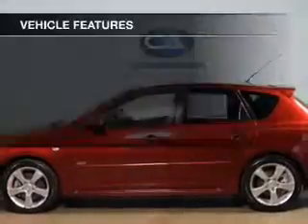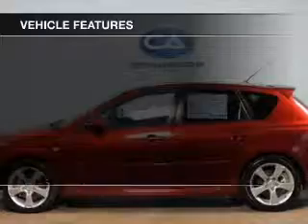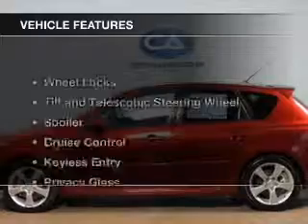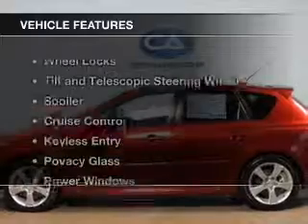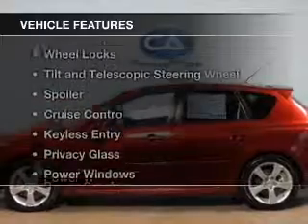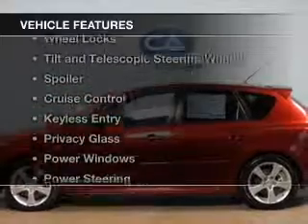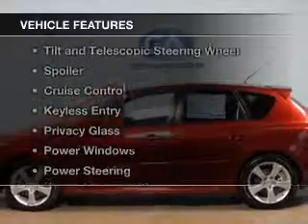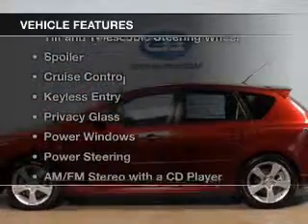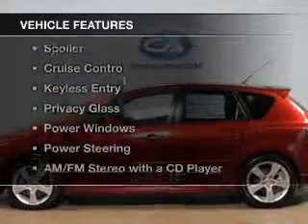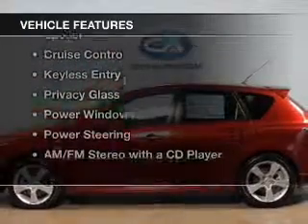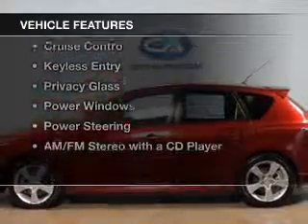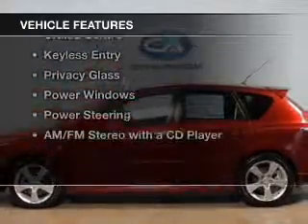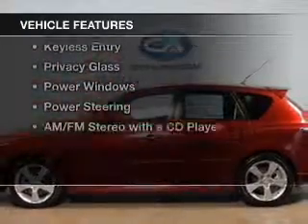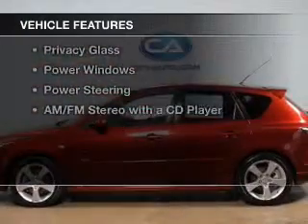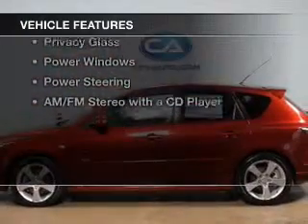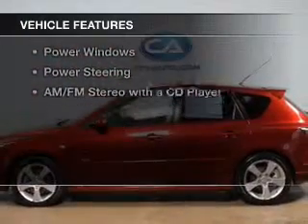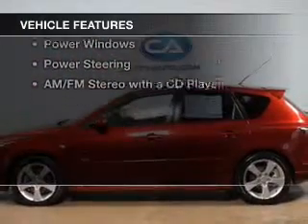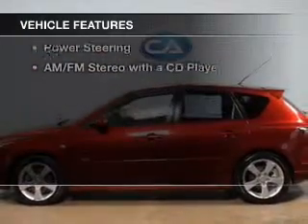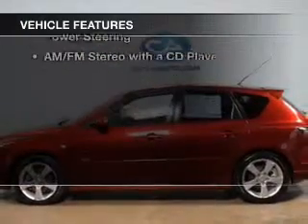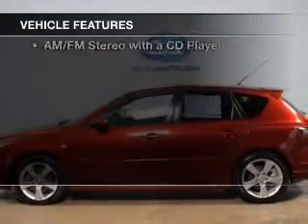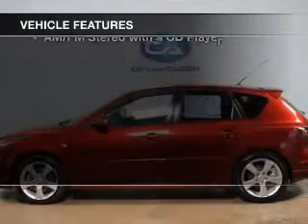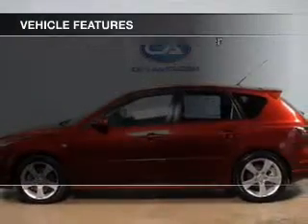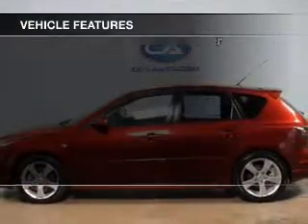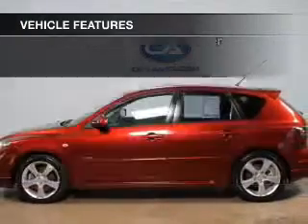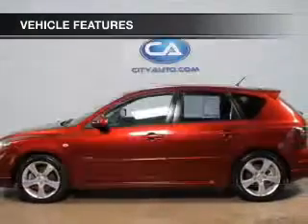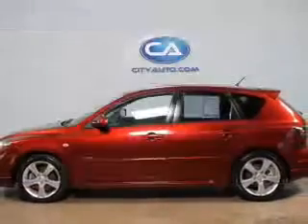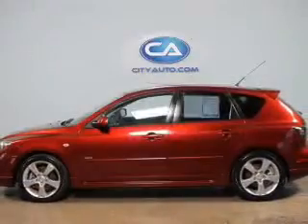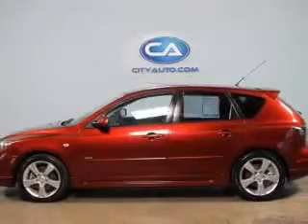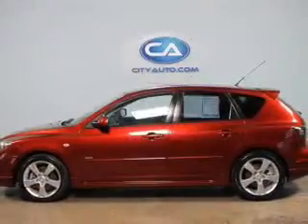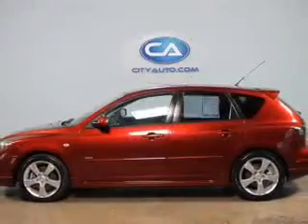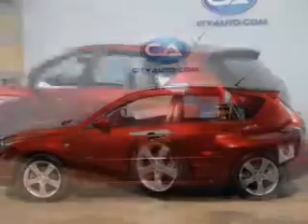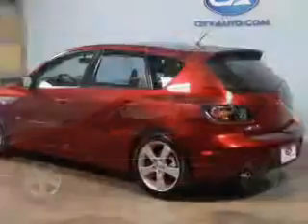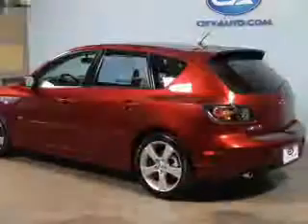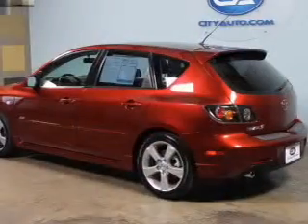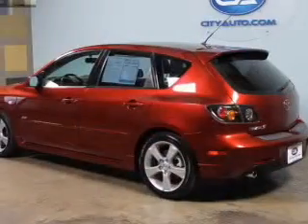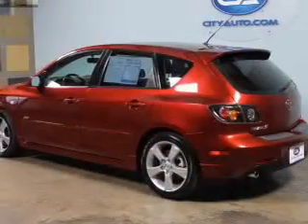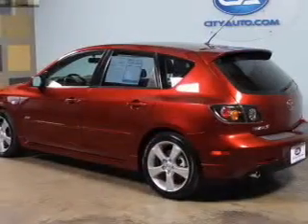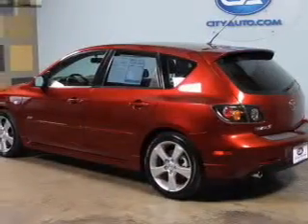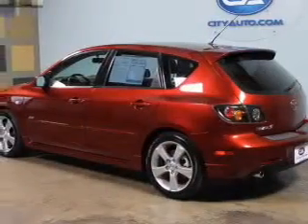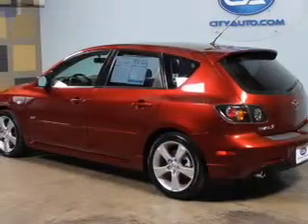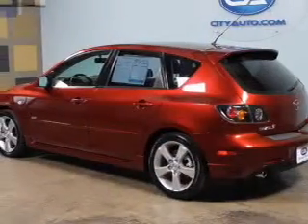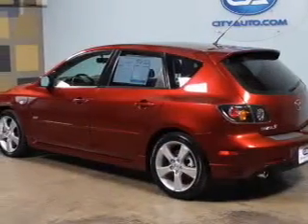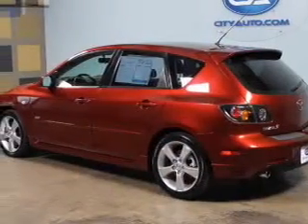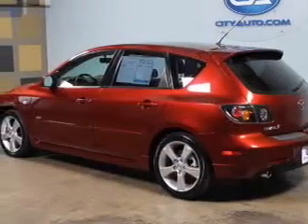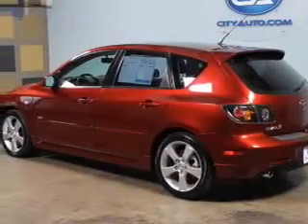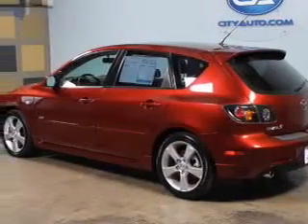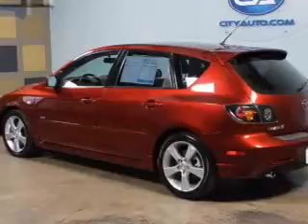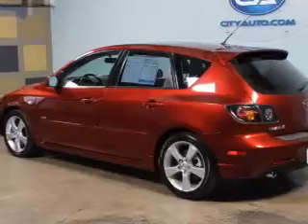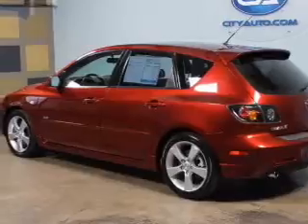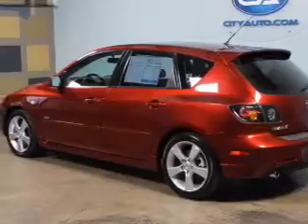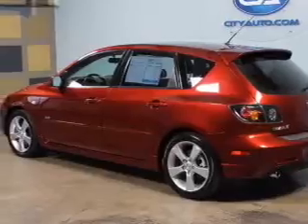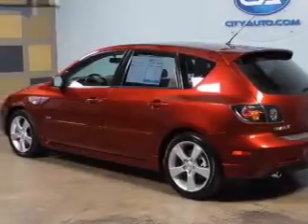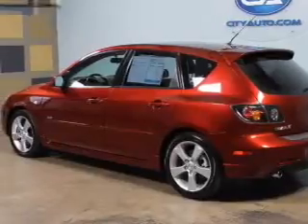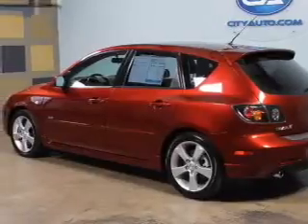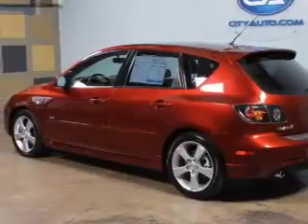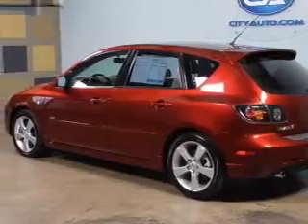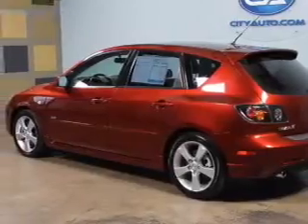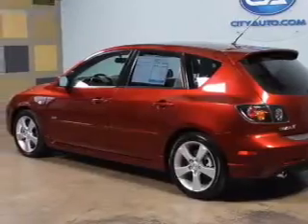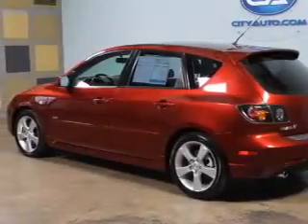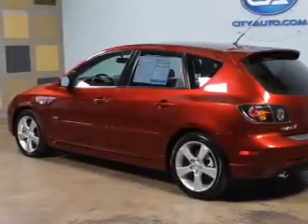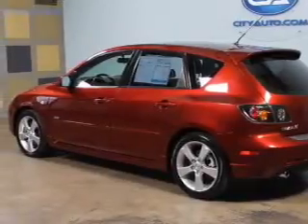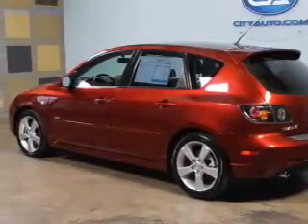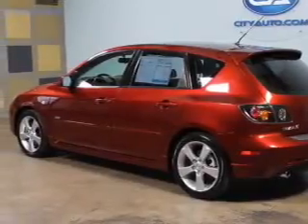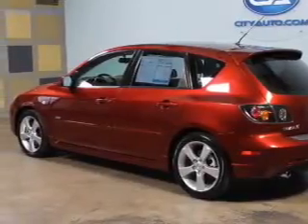The features include wheel locks, tilt and telescopic steering wheel, a spoiler, cruise control, and keyless entry.